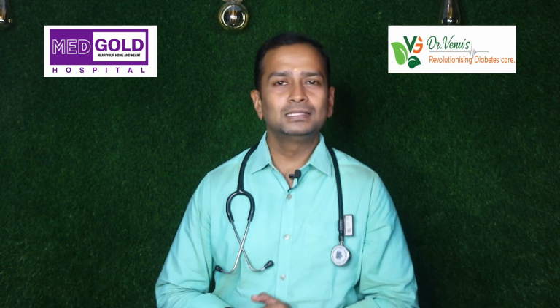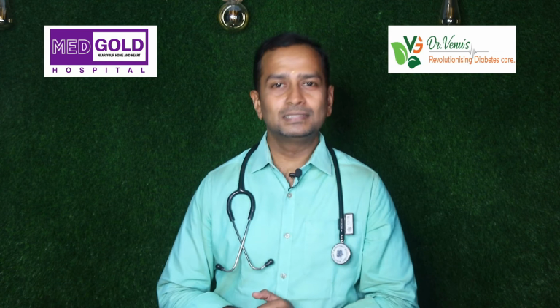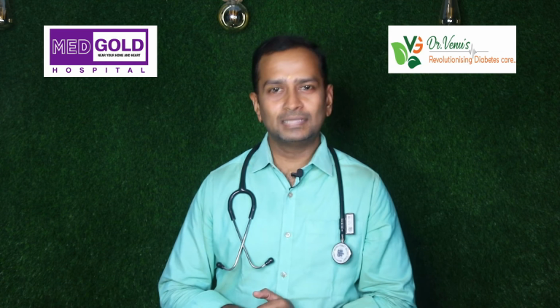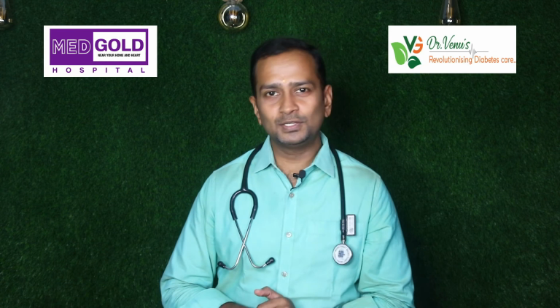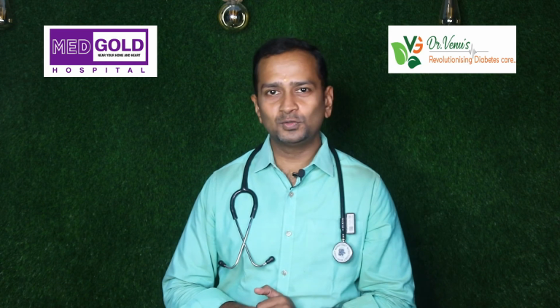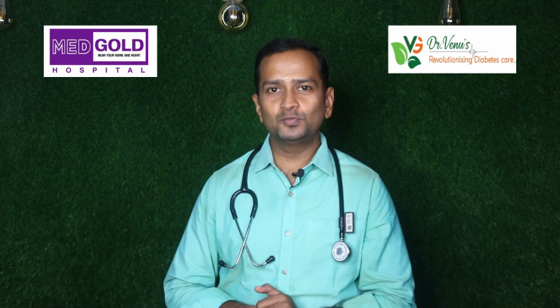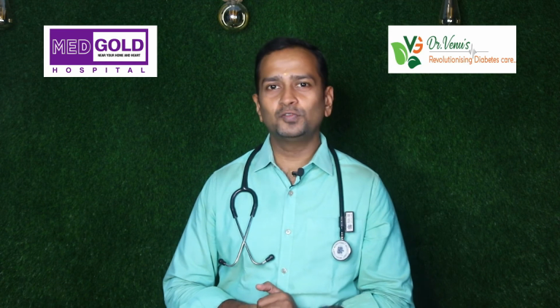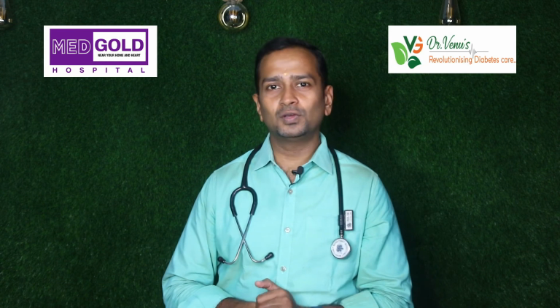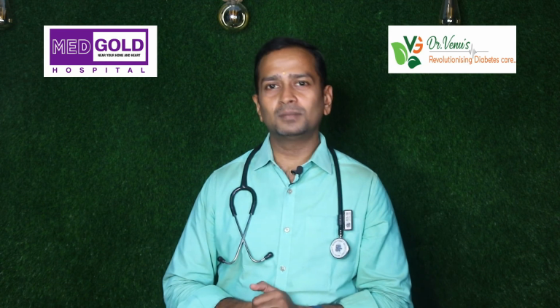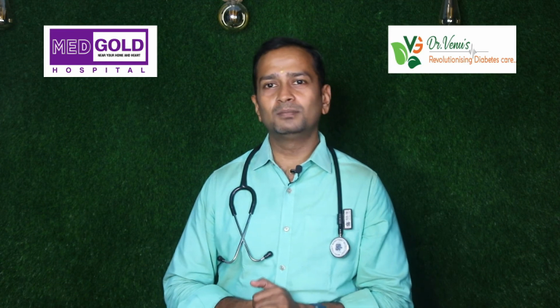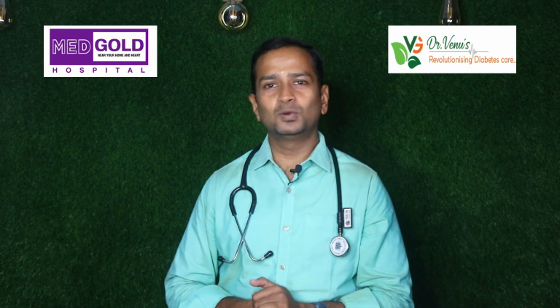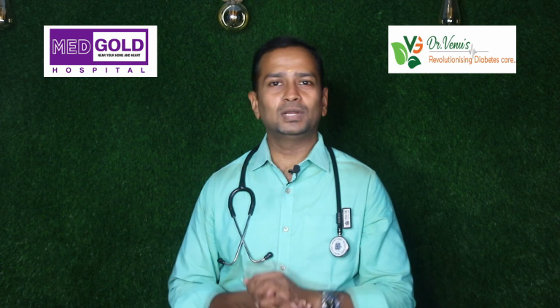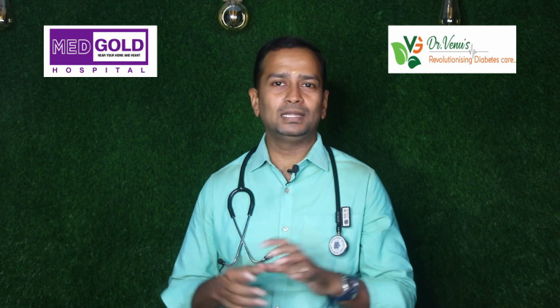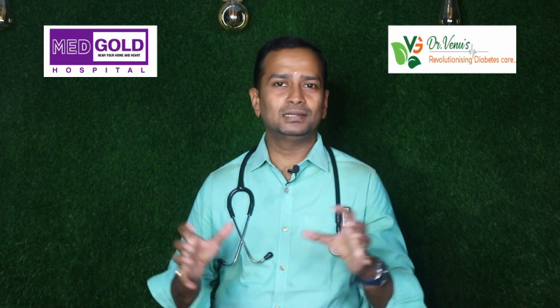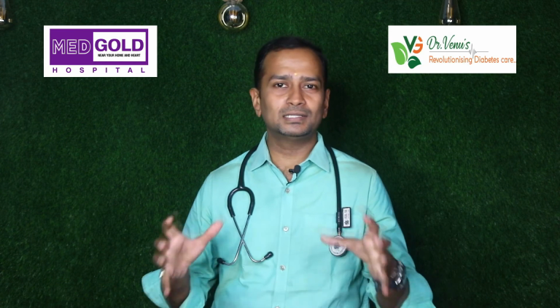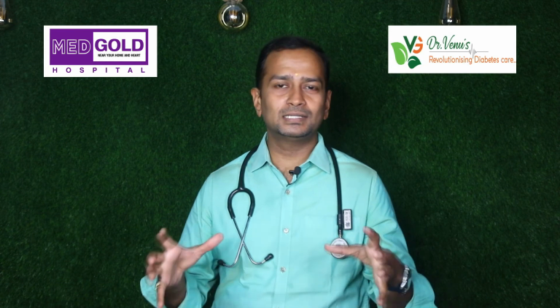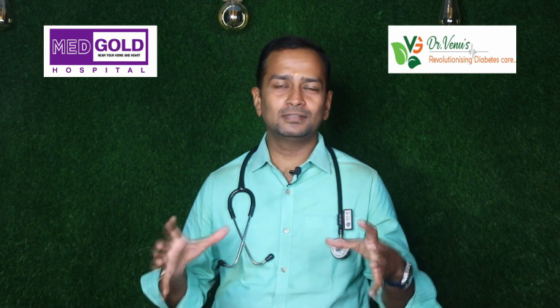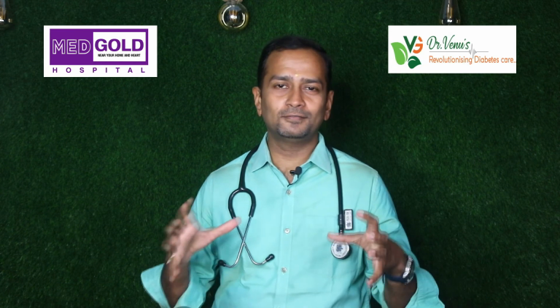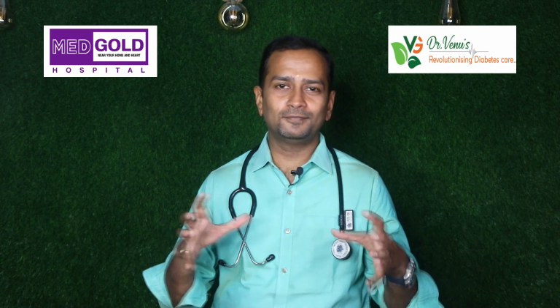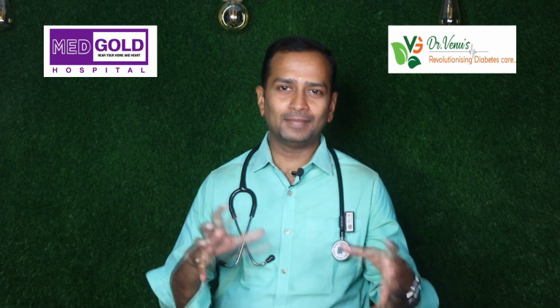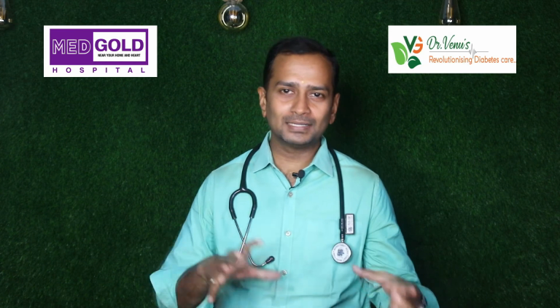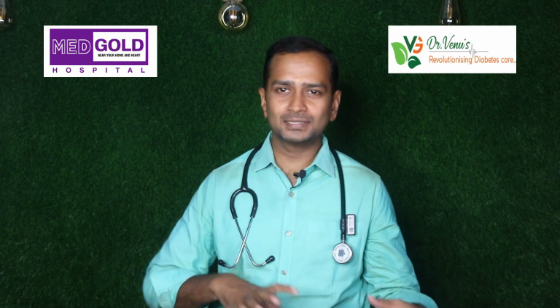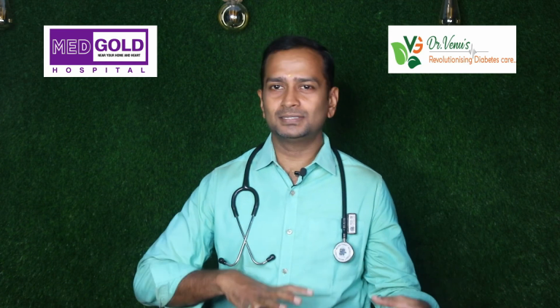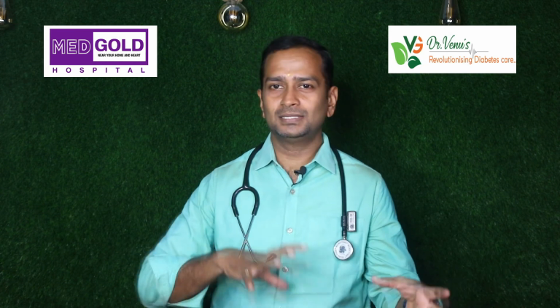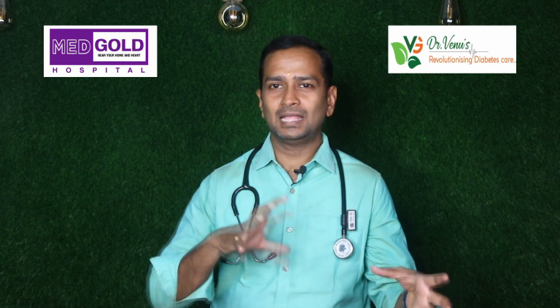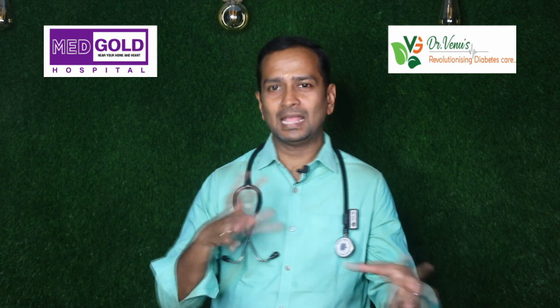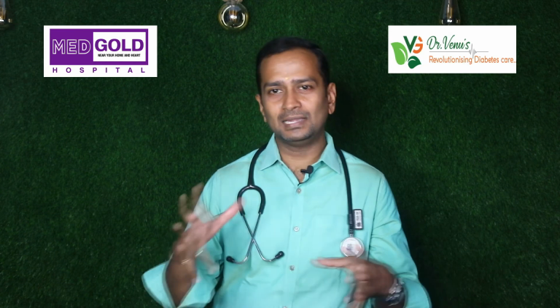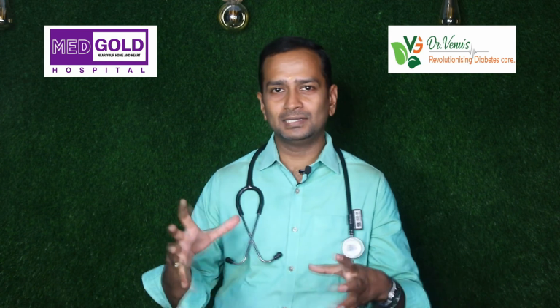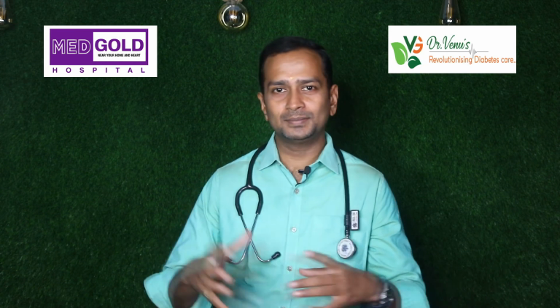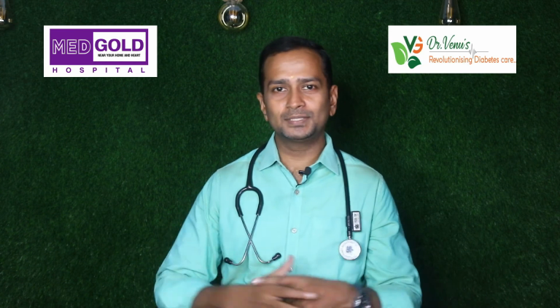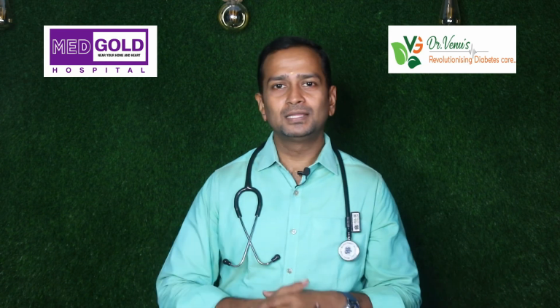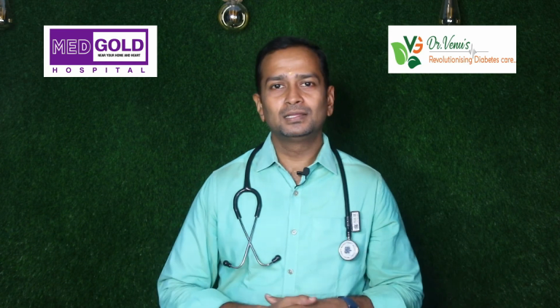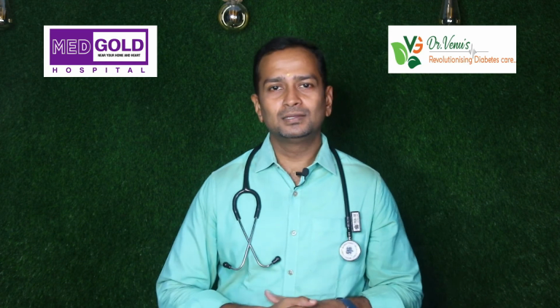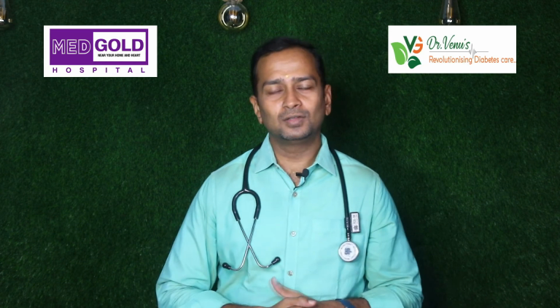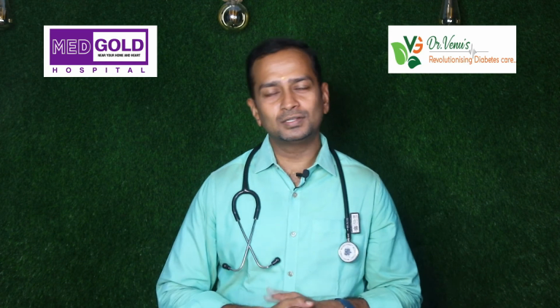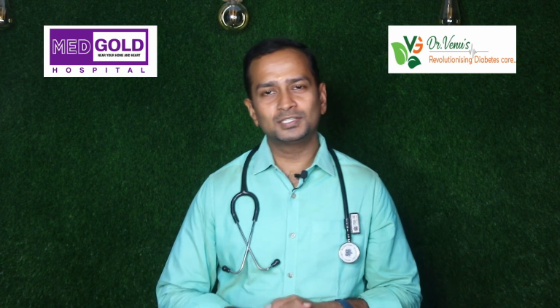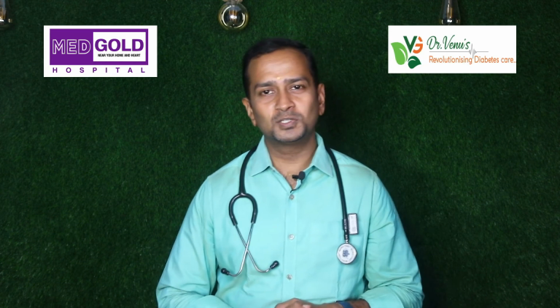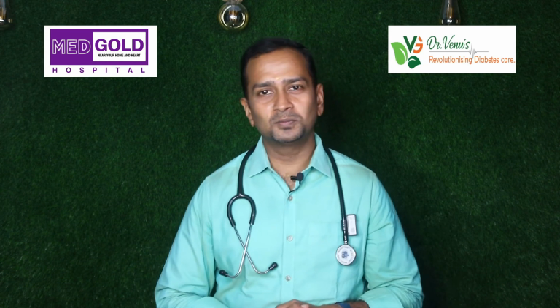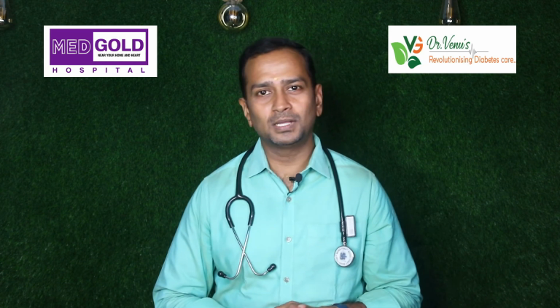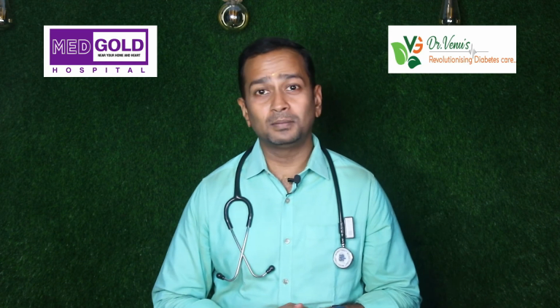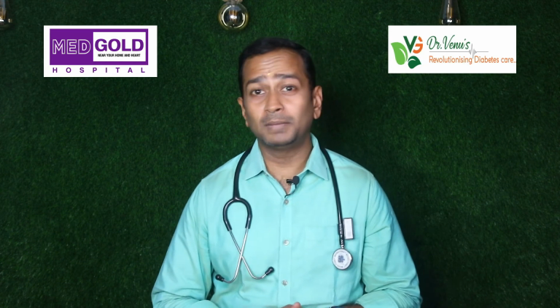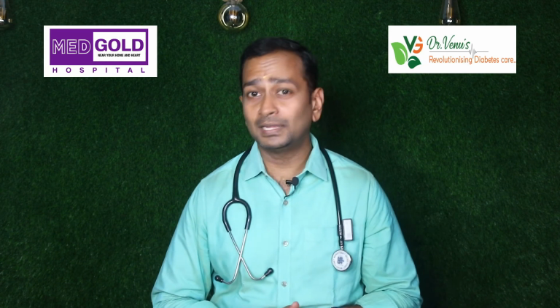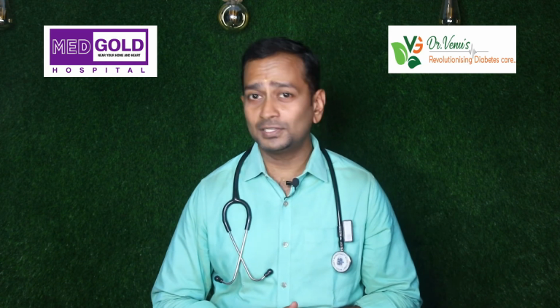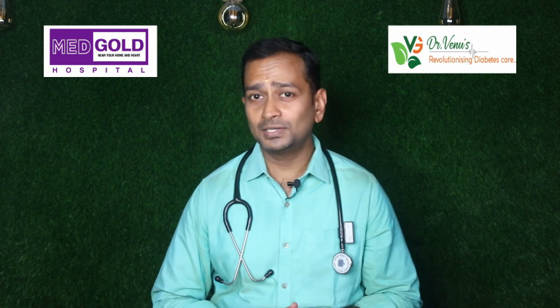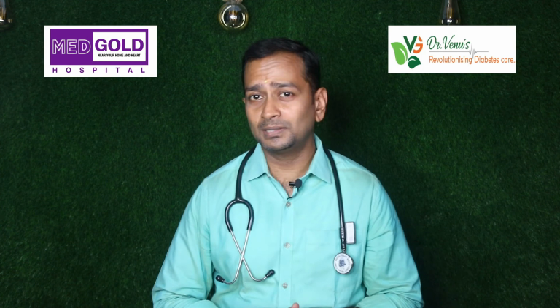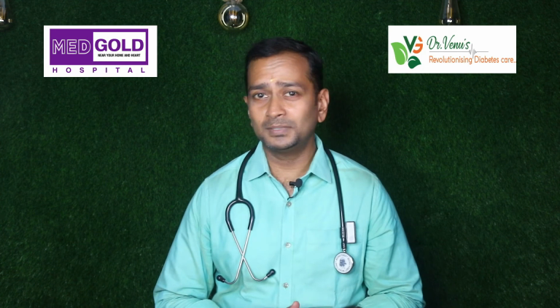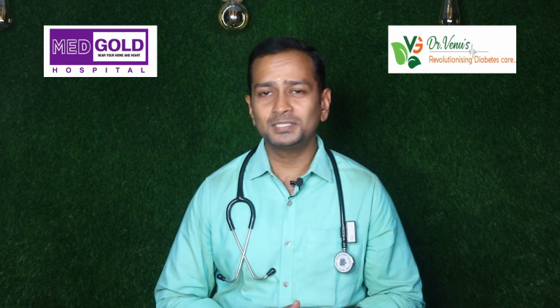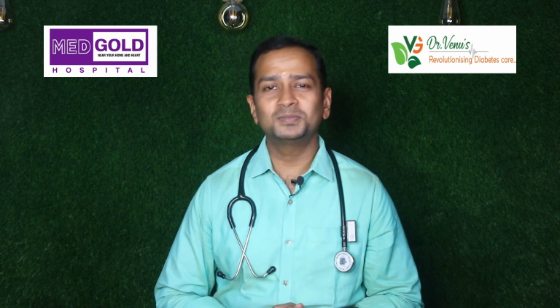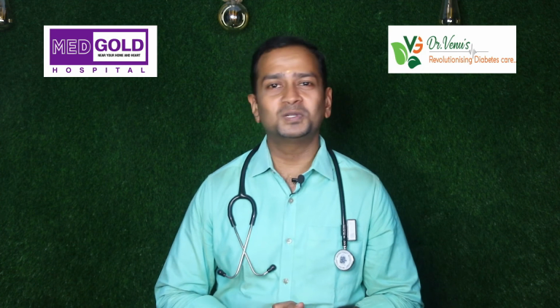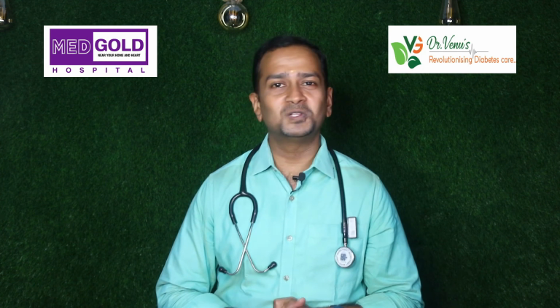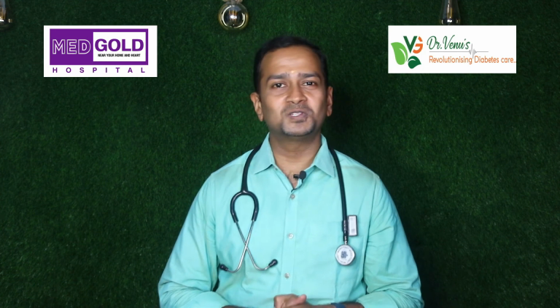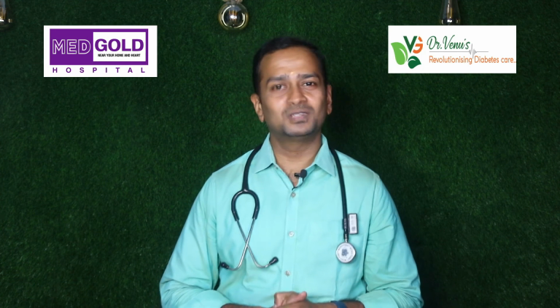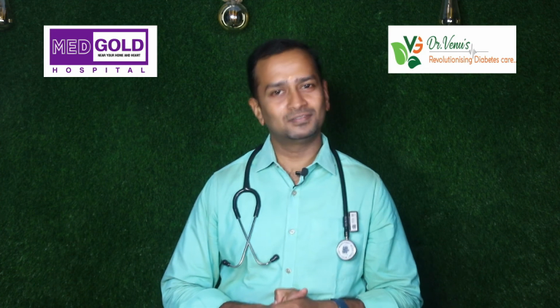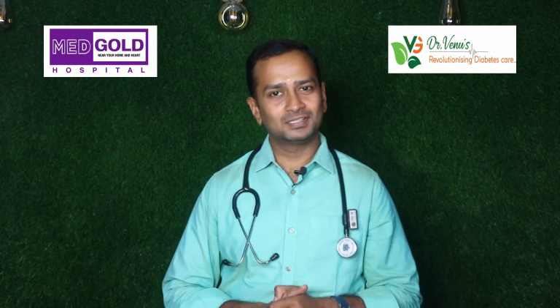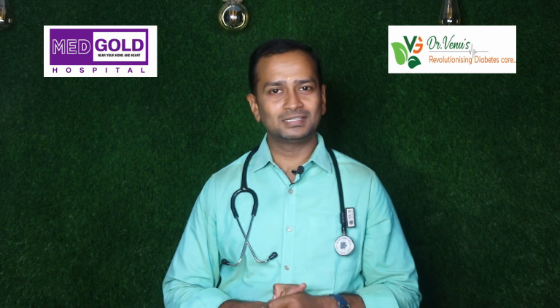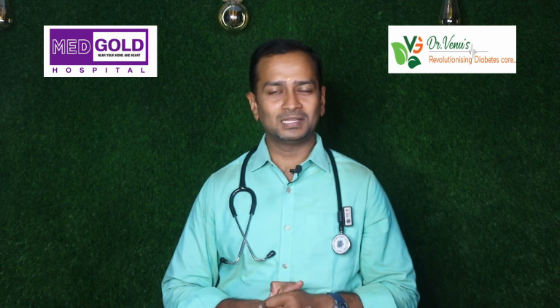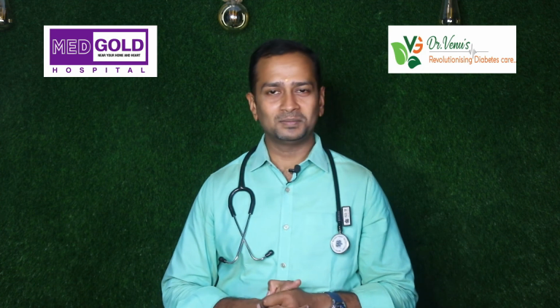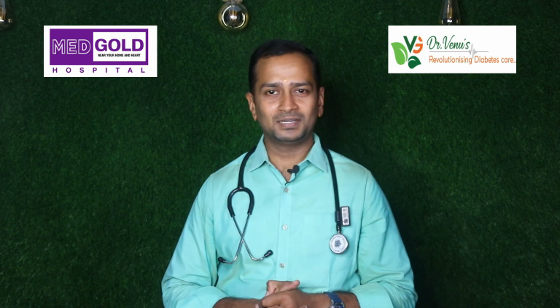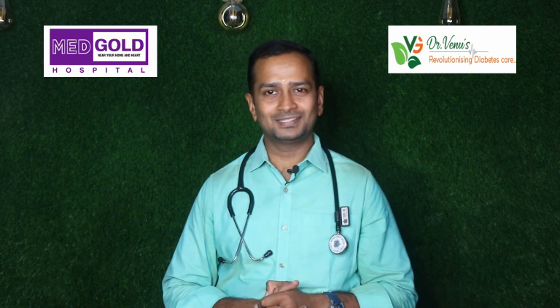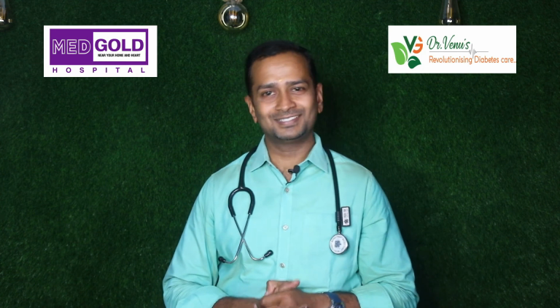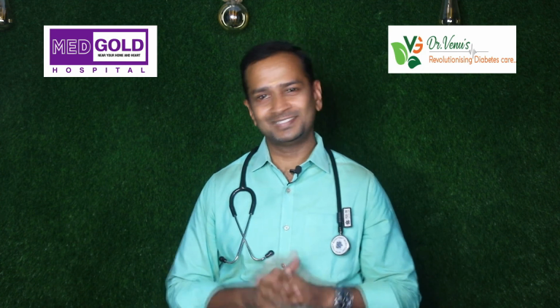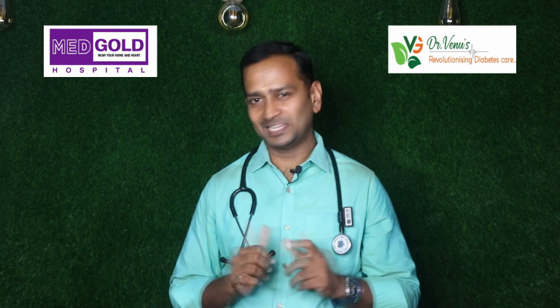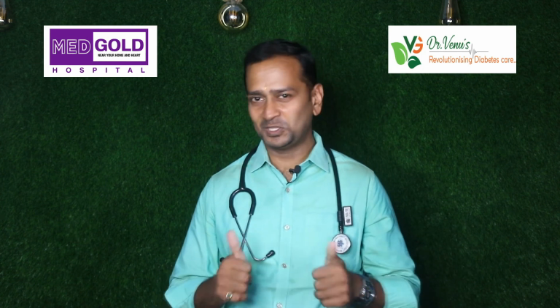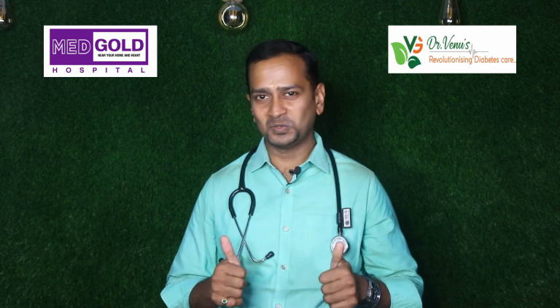Stay tuned for more interesting facts and tips, not just to manage diabetes but also to reverse diabetes. Thank you.